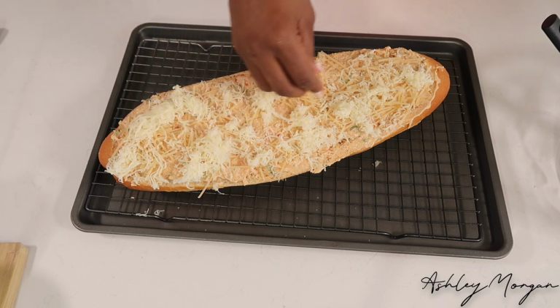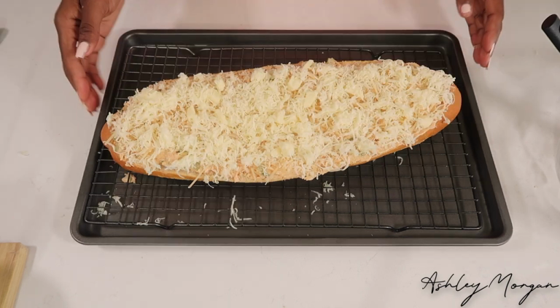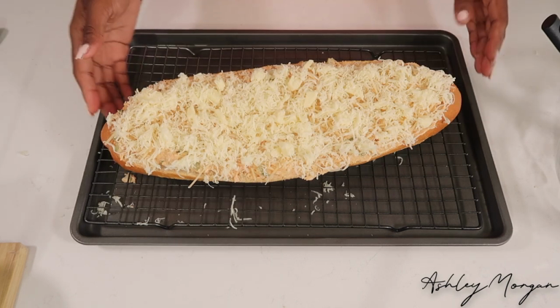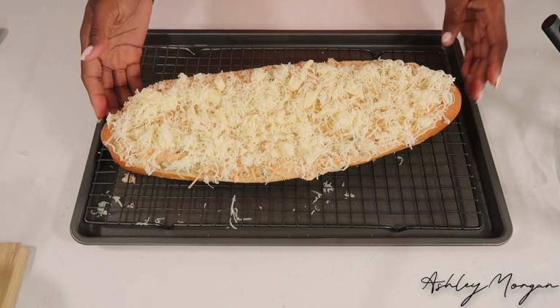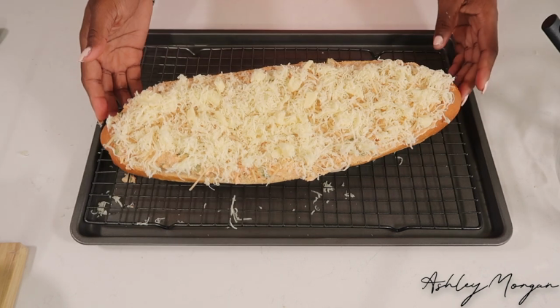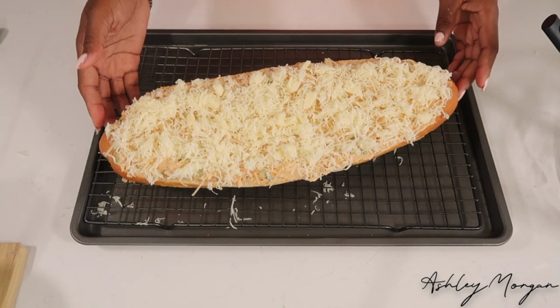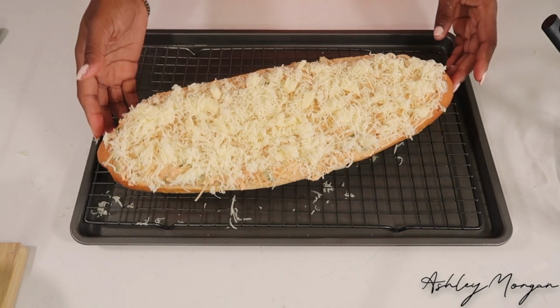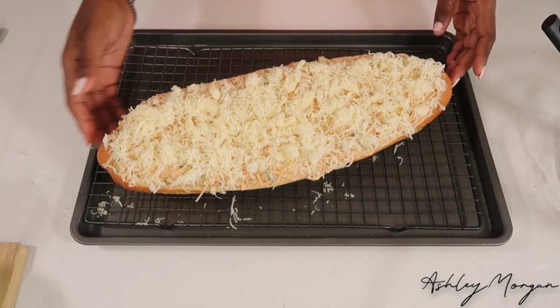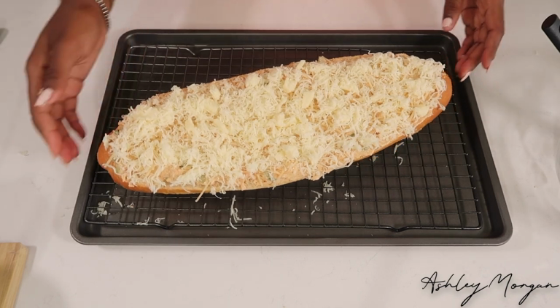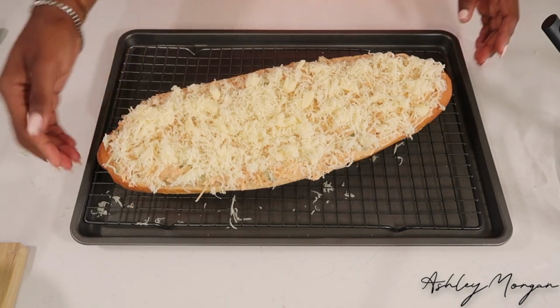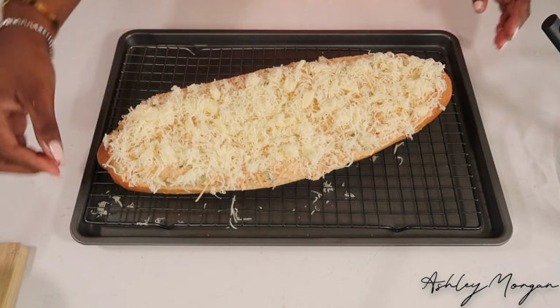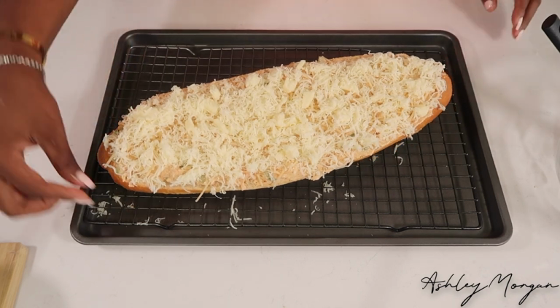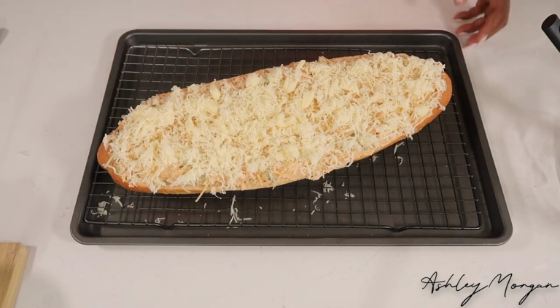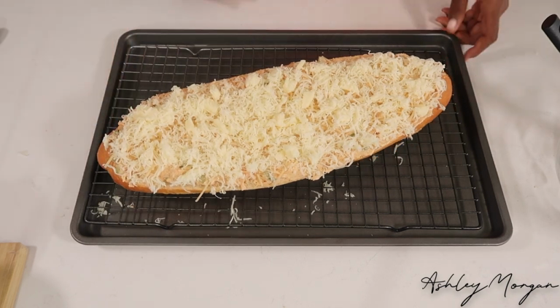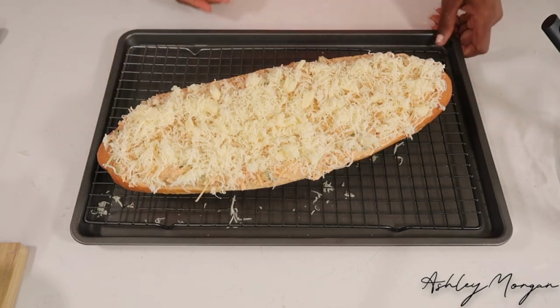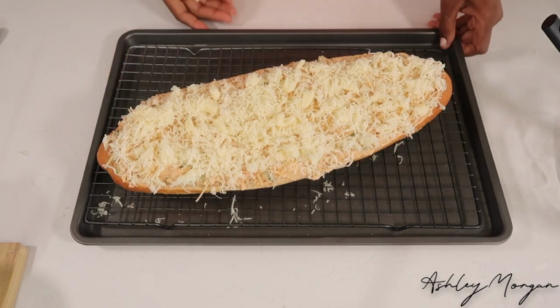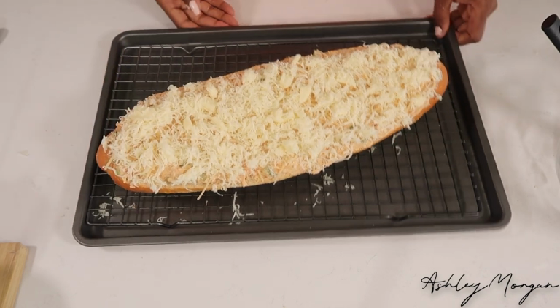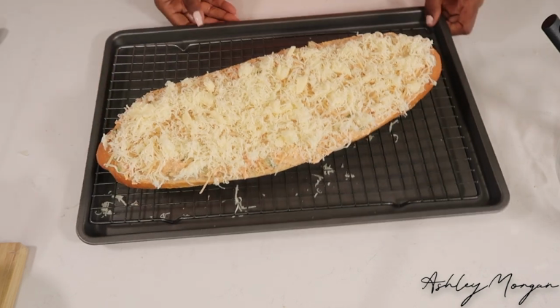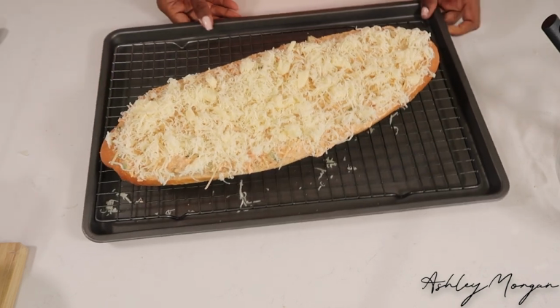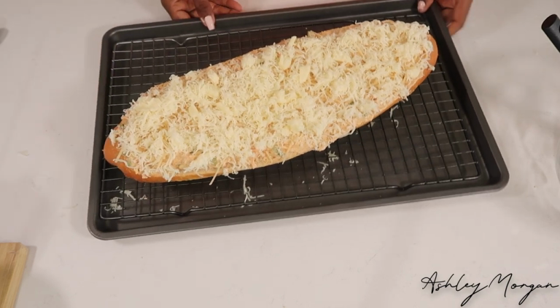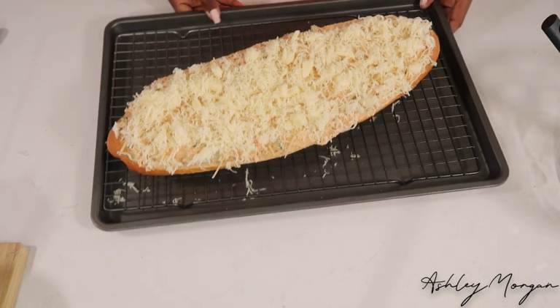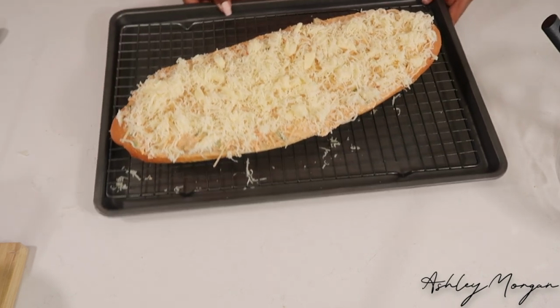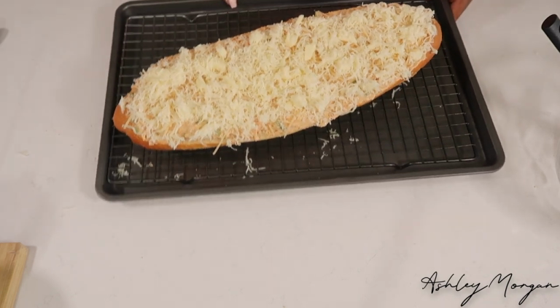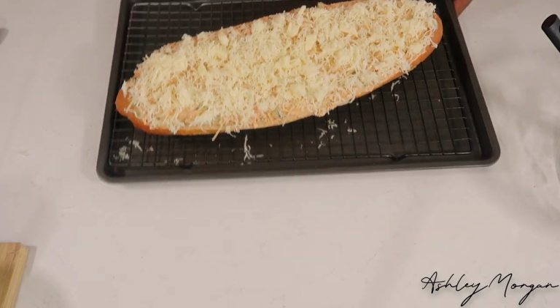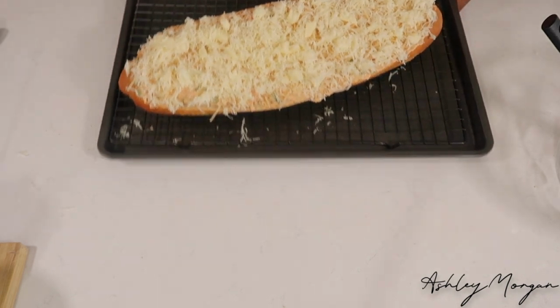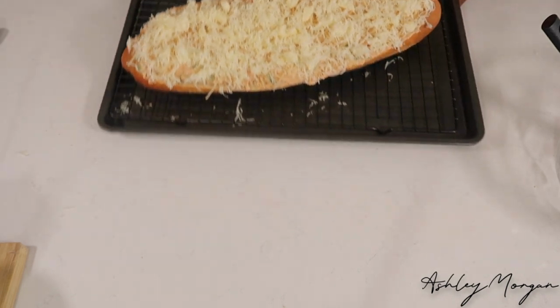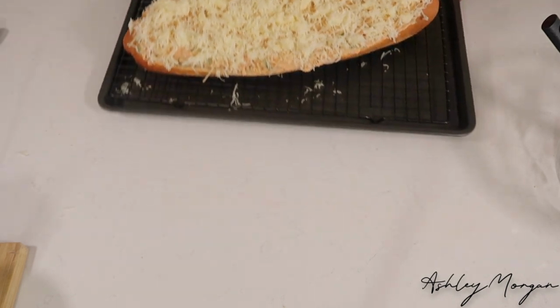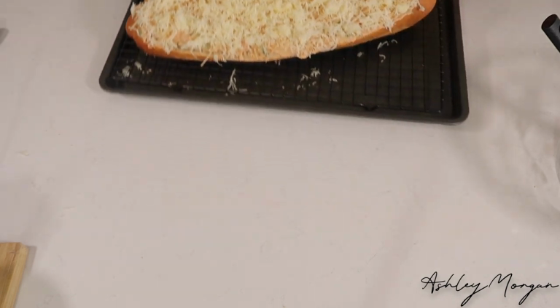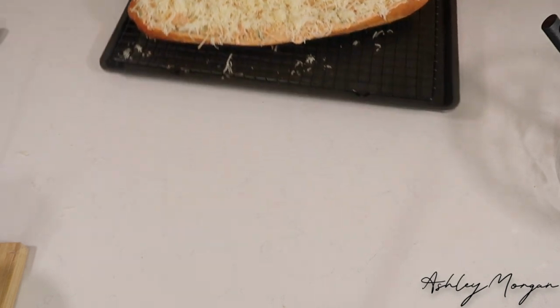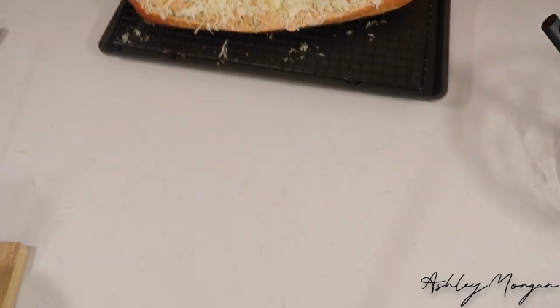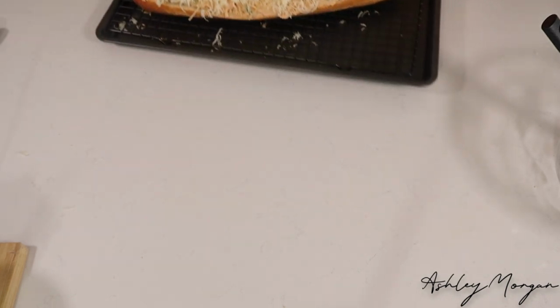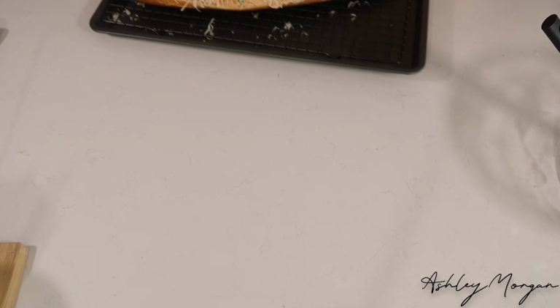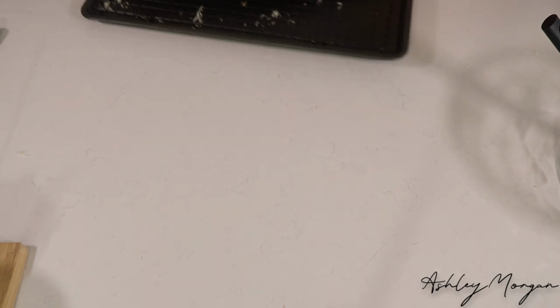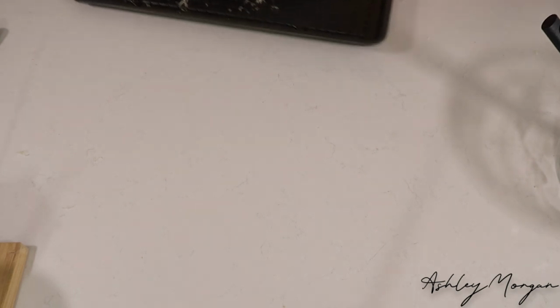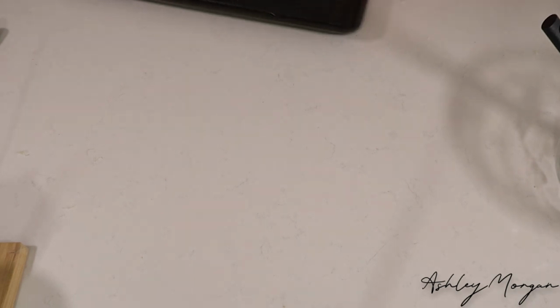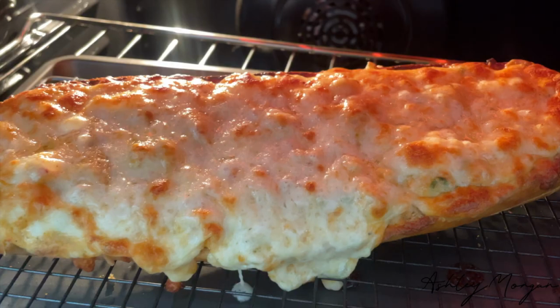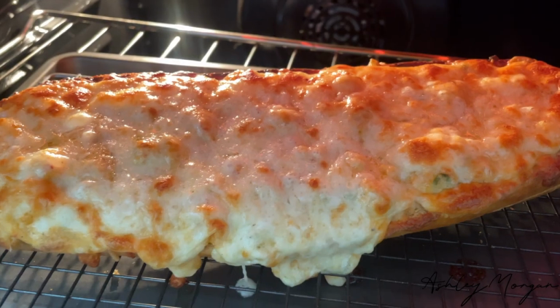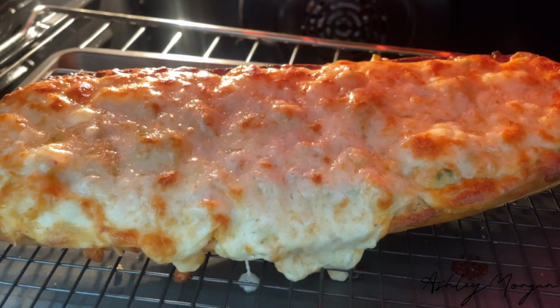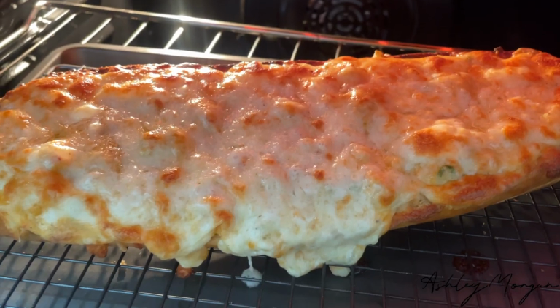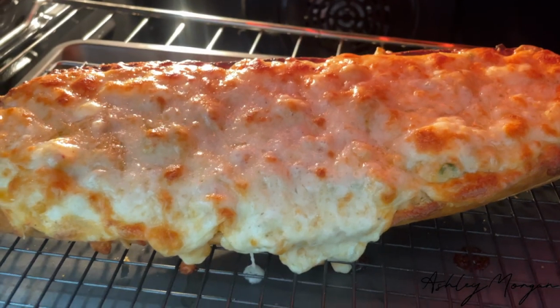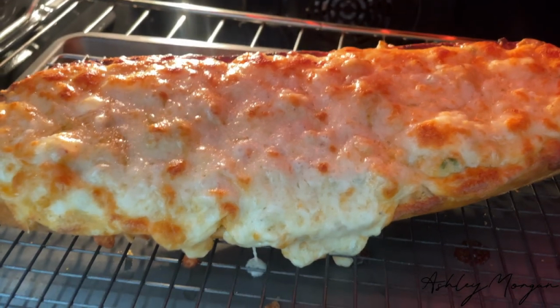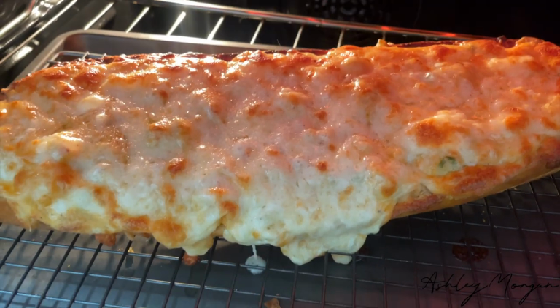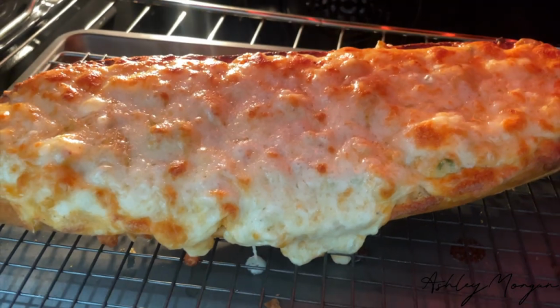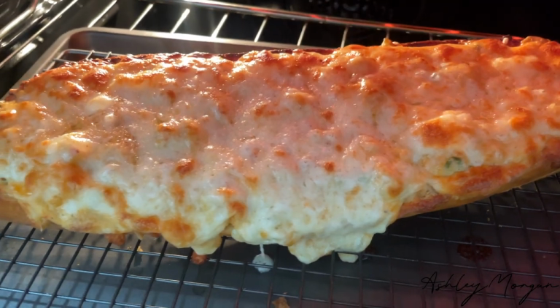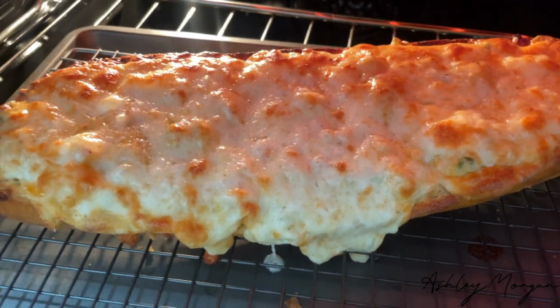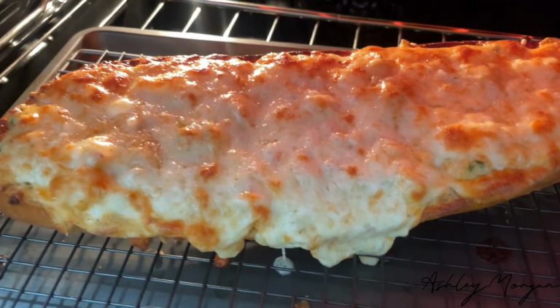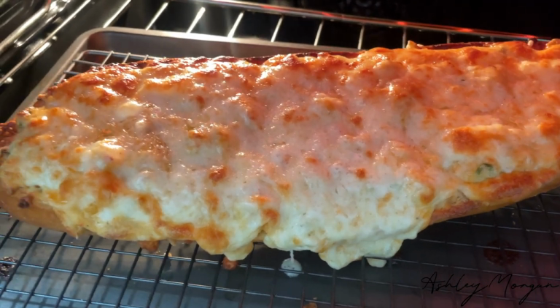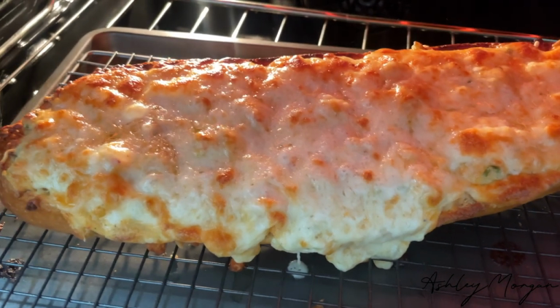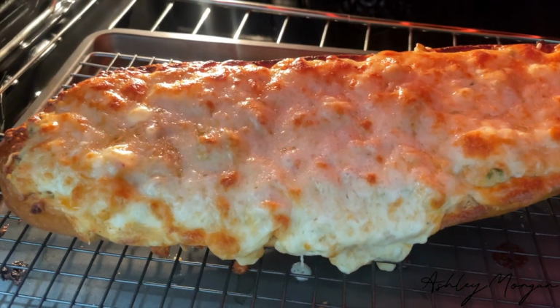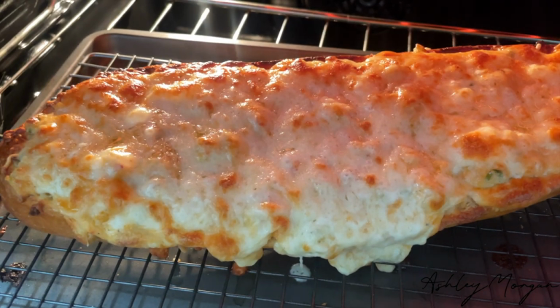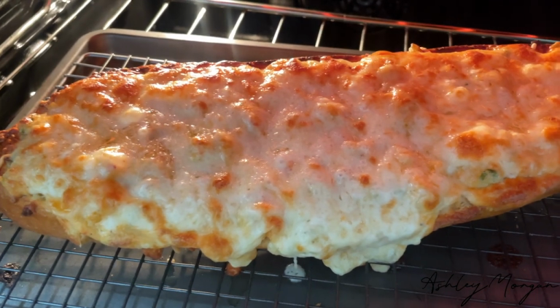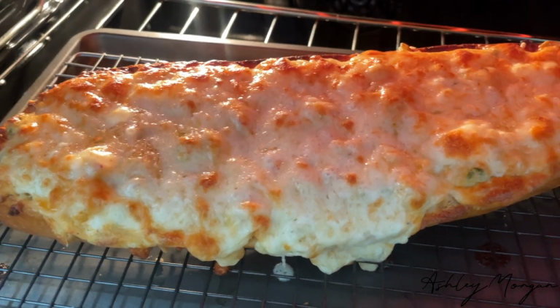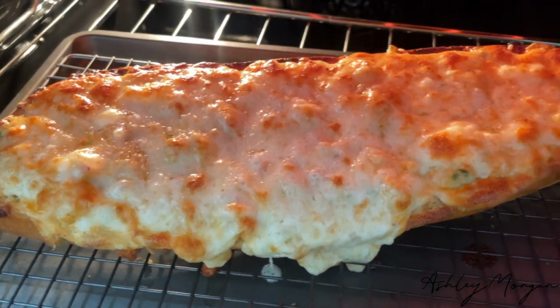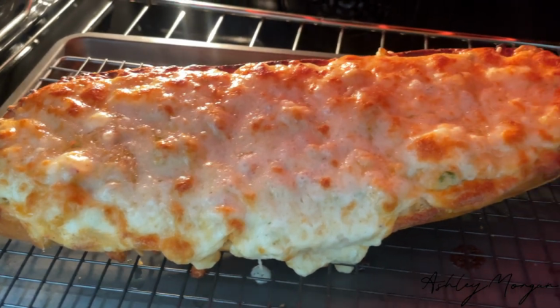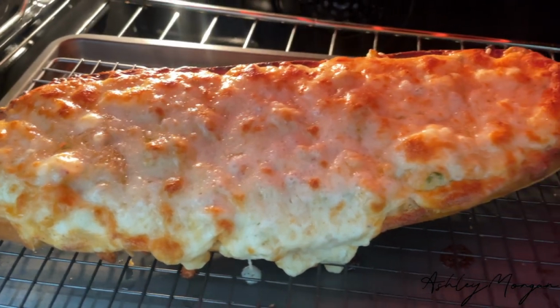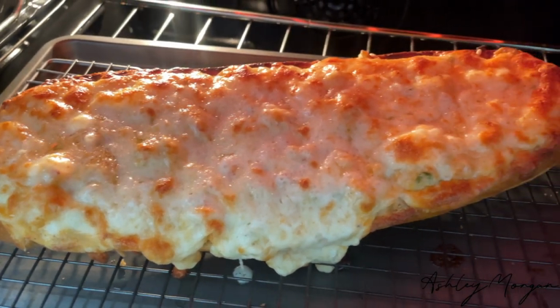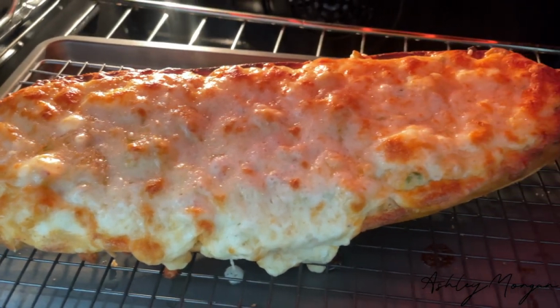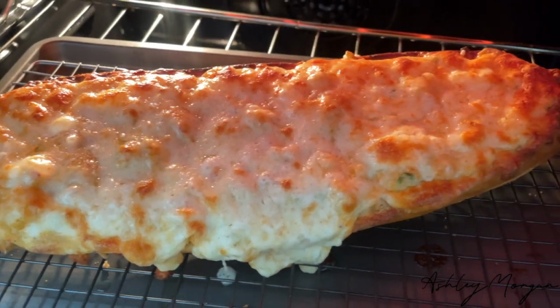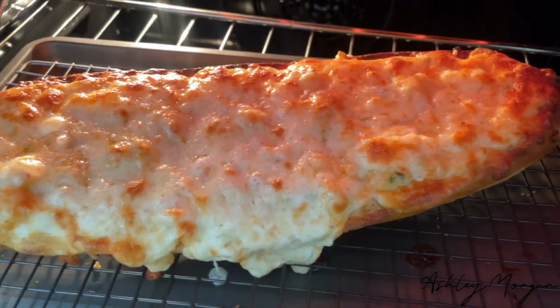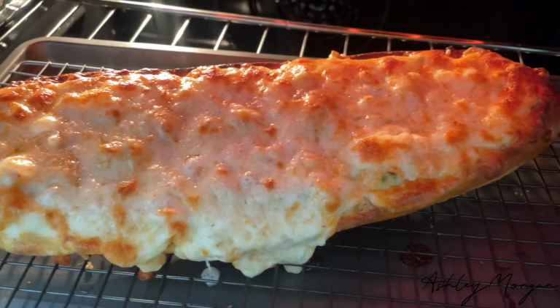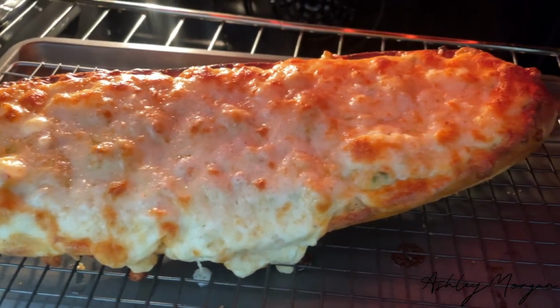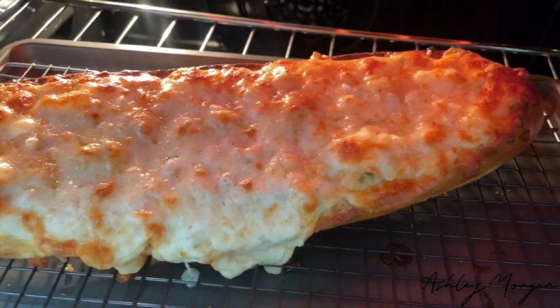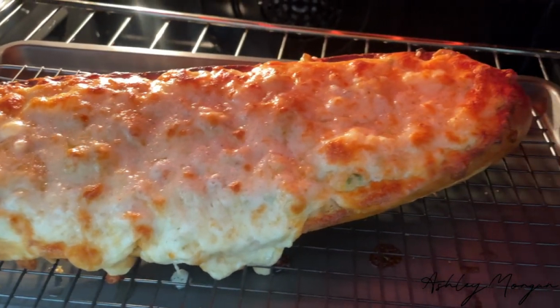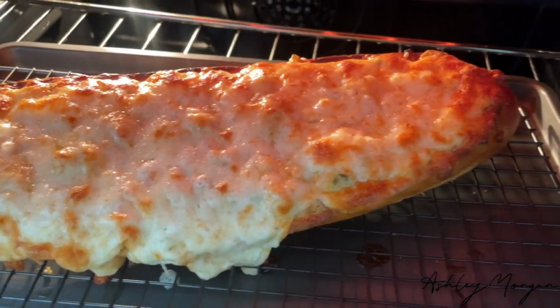Then we're going to place it in the oven for about 15 to 20 minutes until it is bubbly and gooey on top. And look at that — ooey!